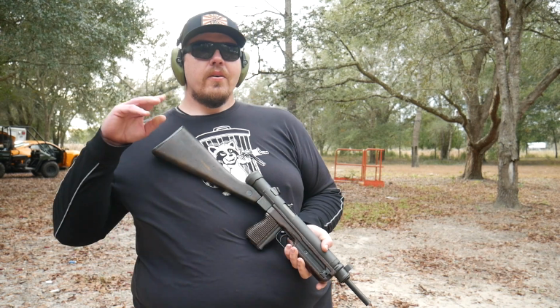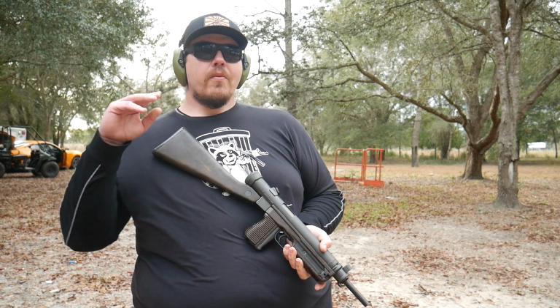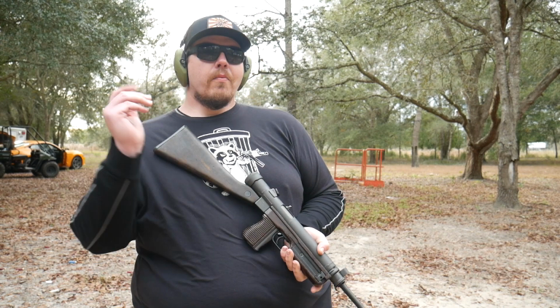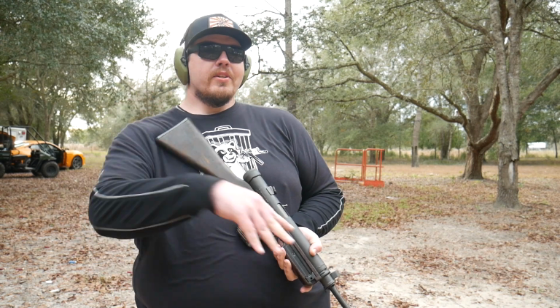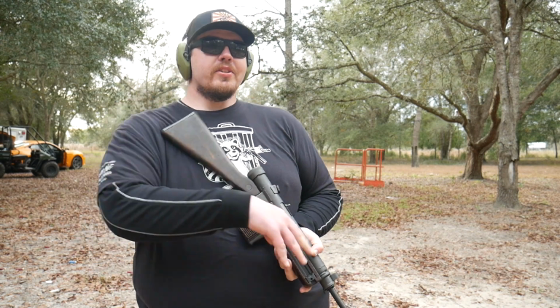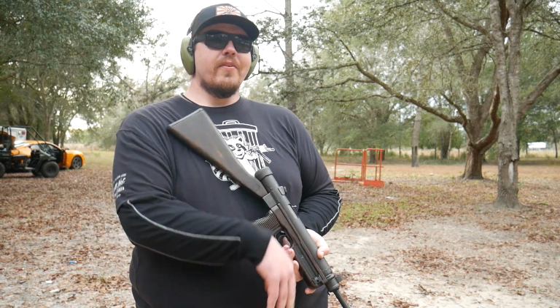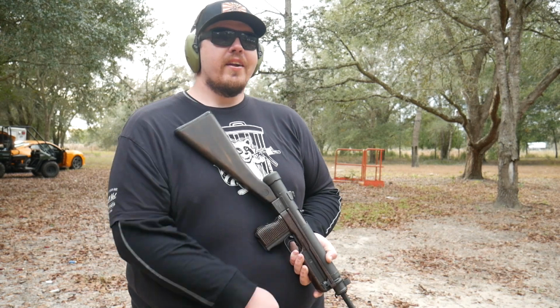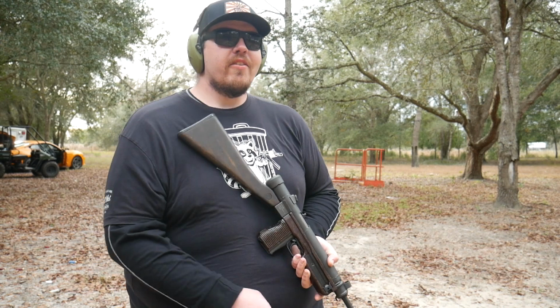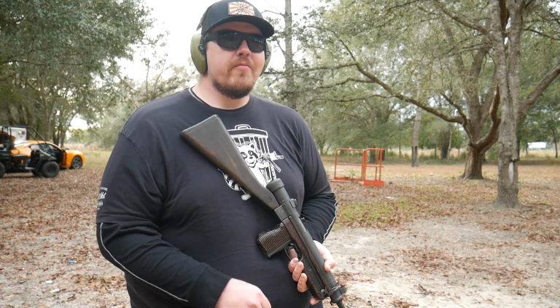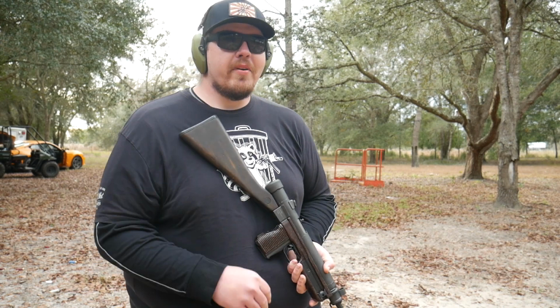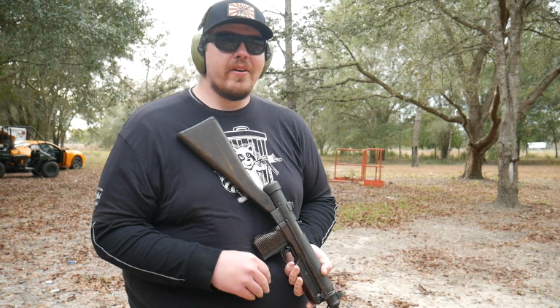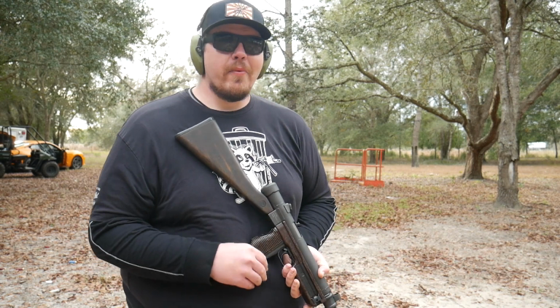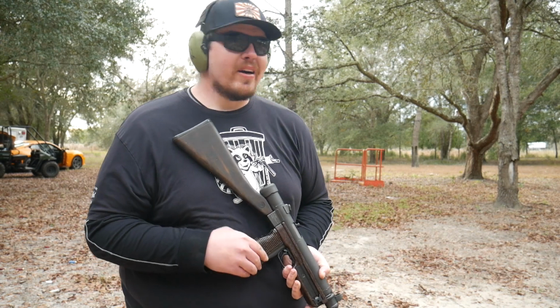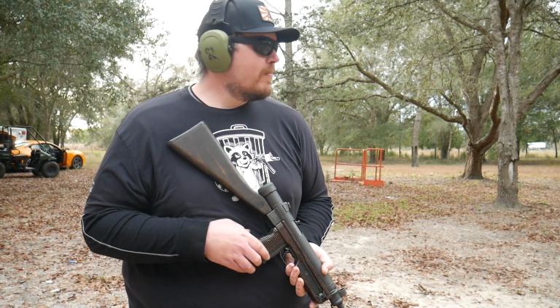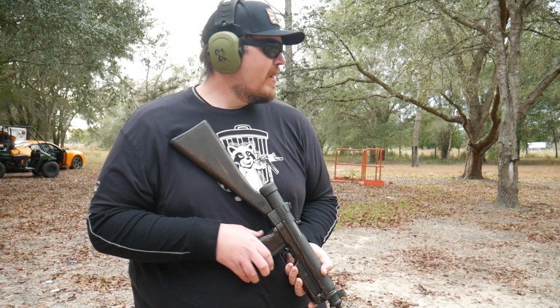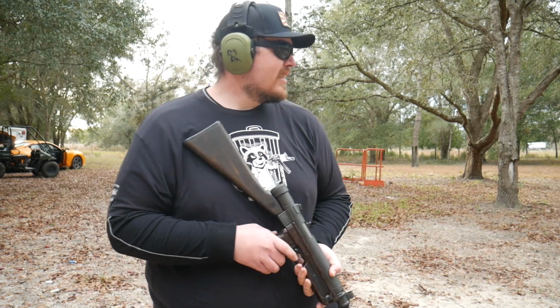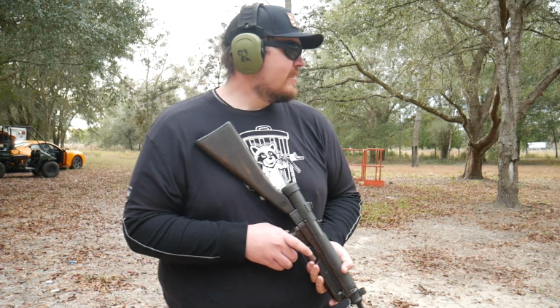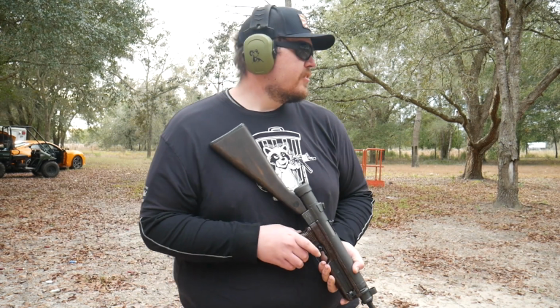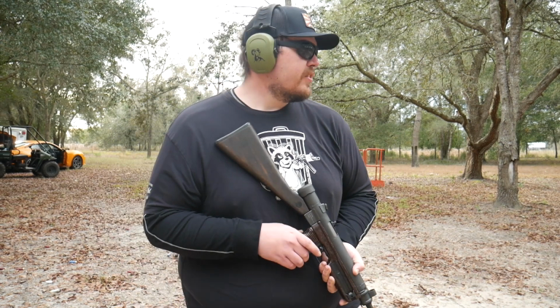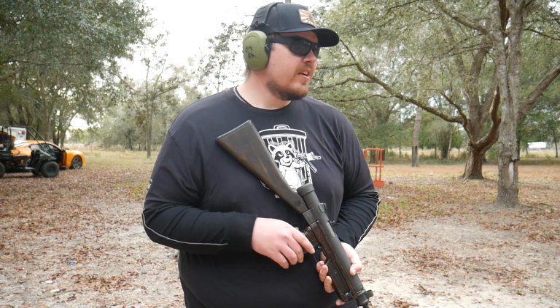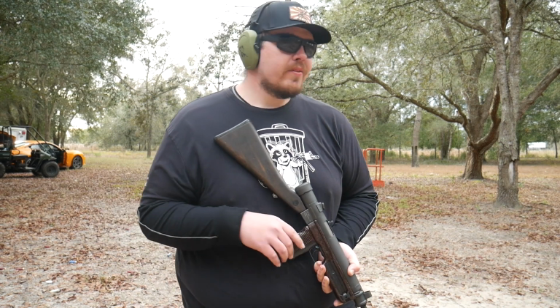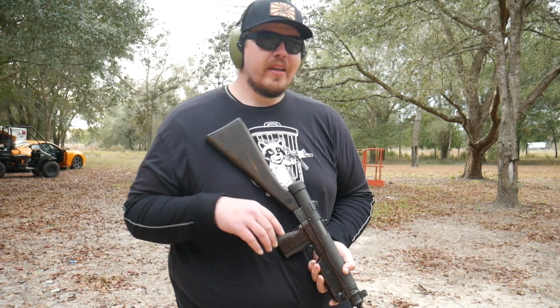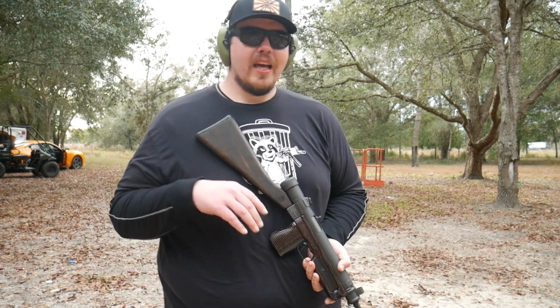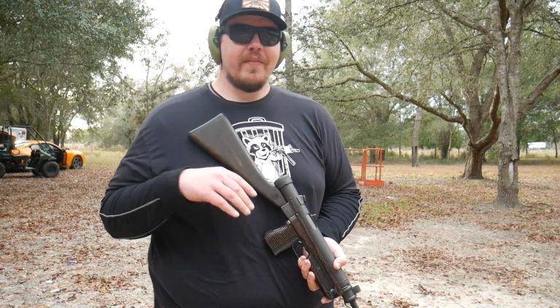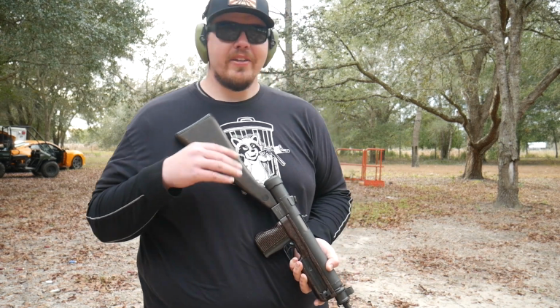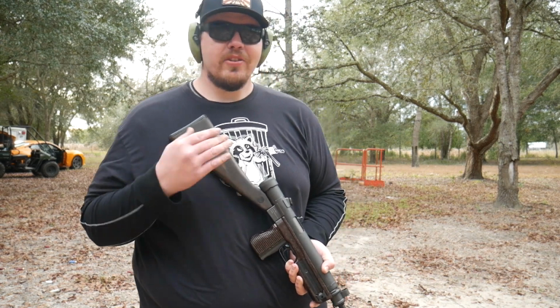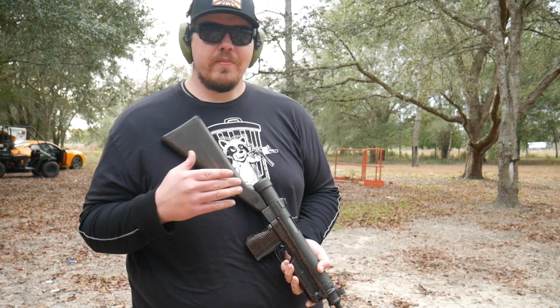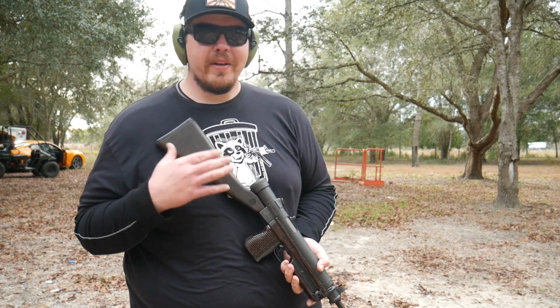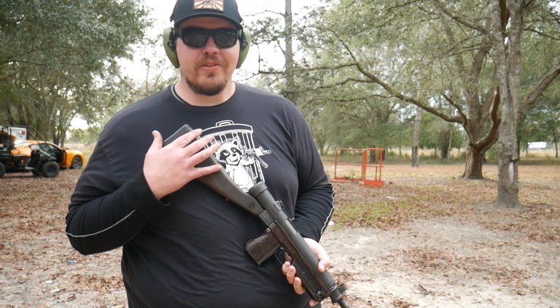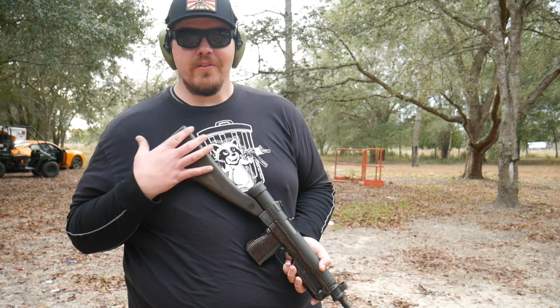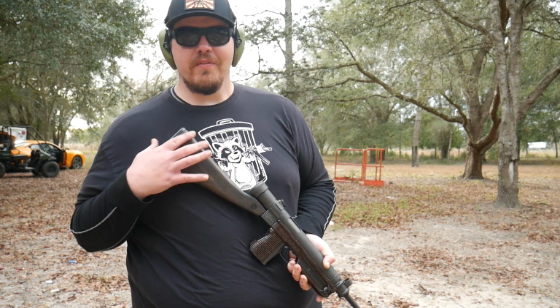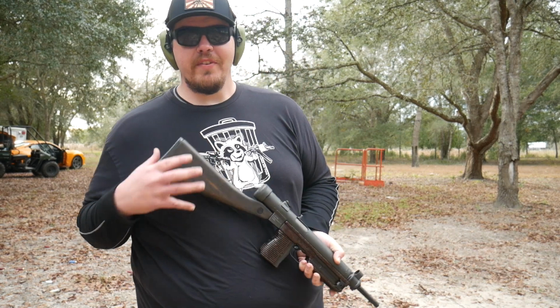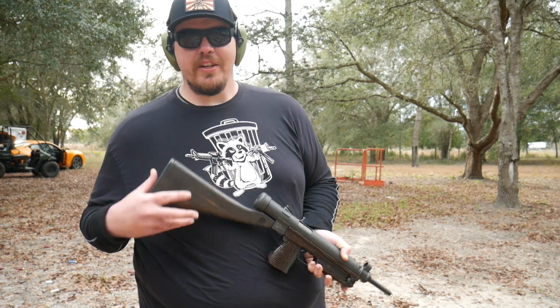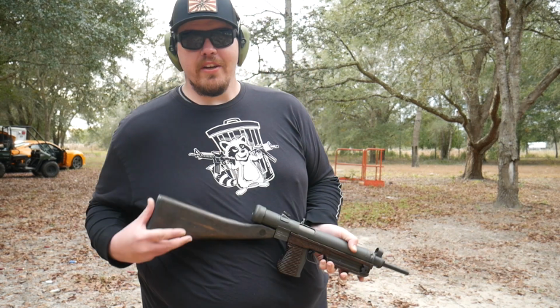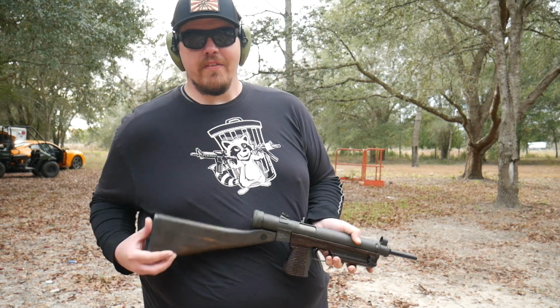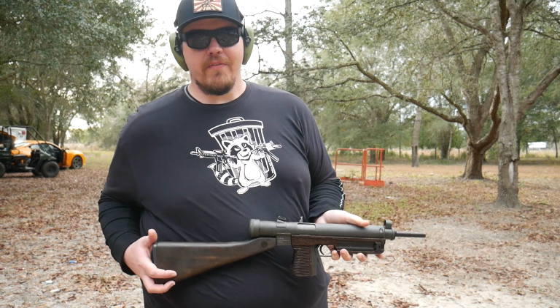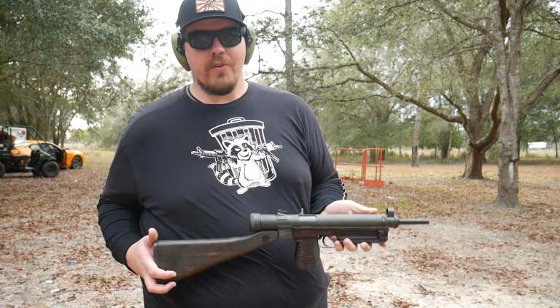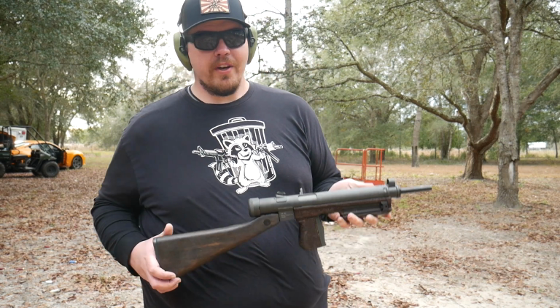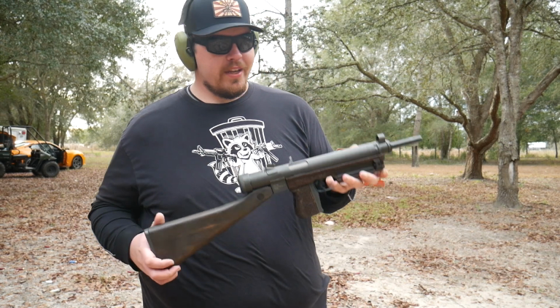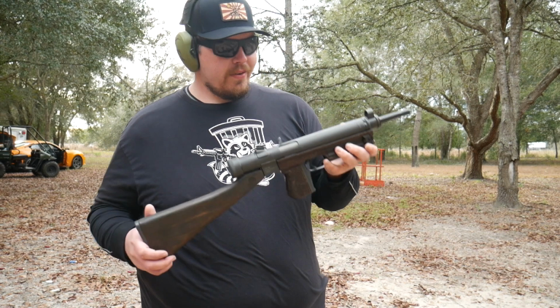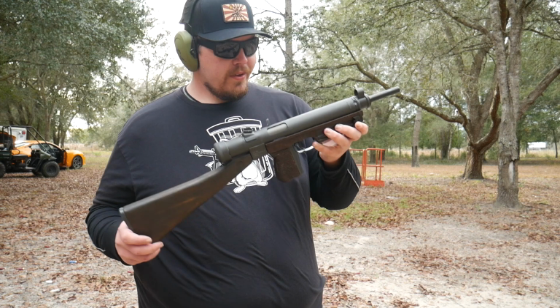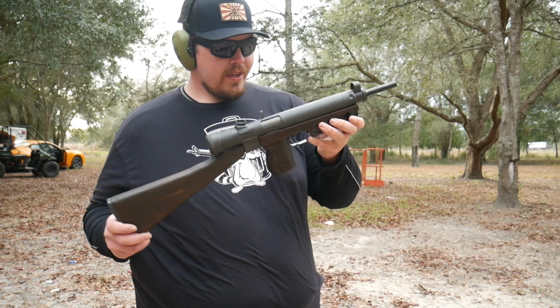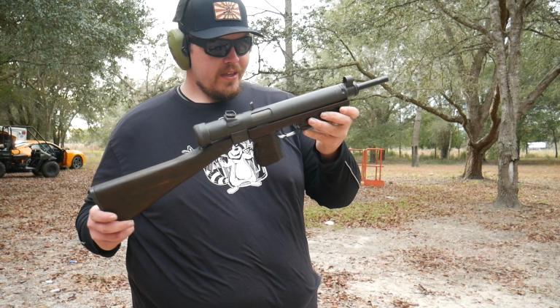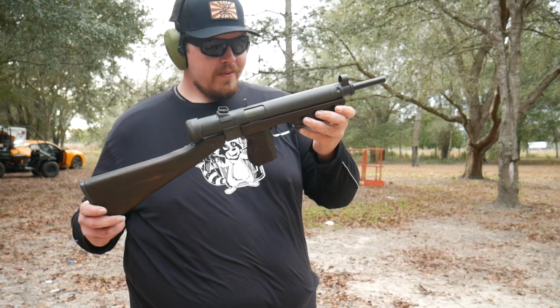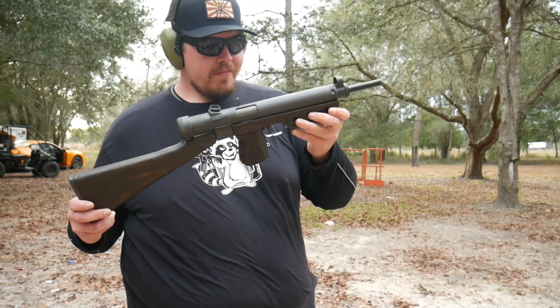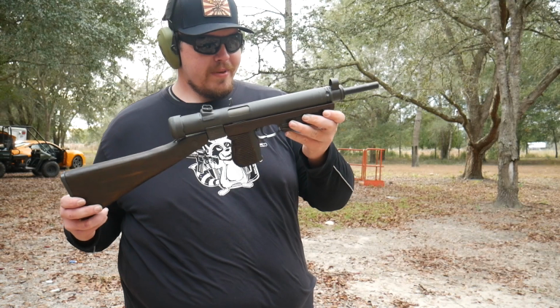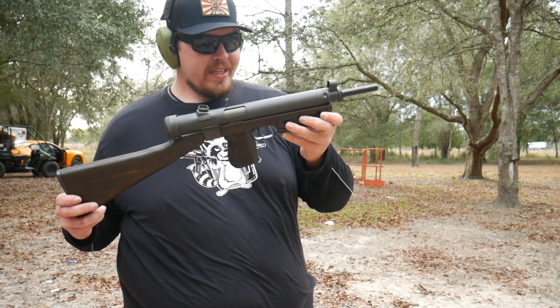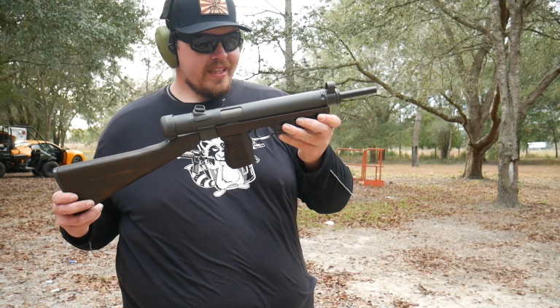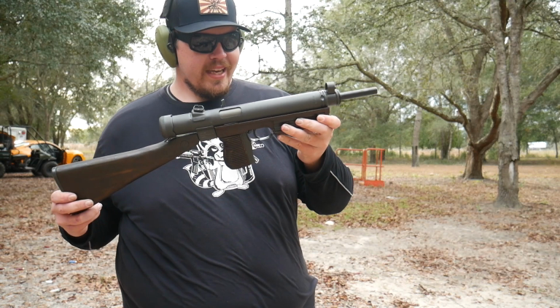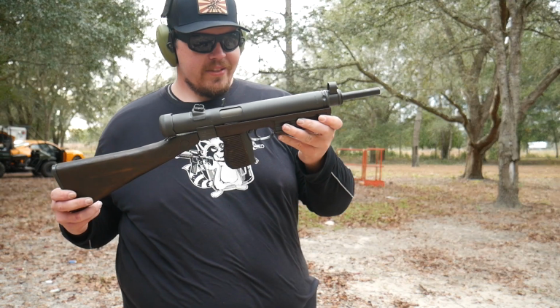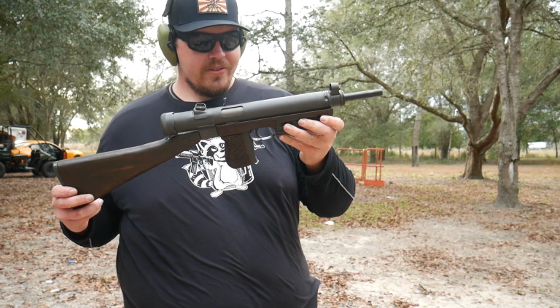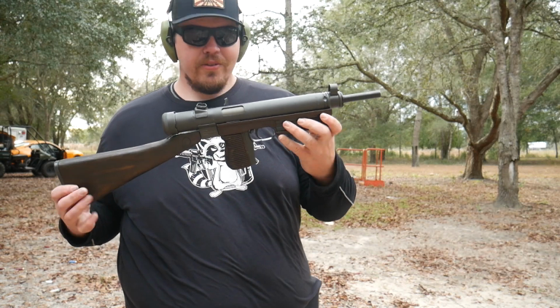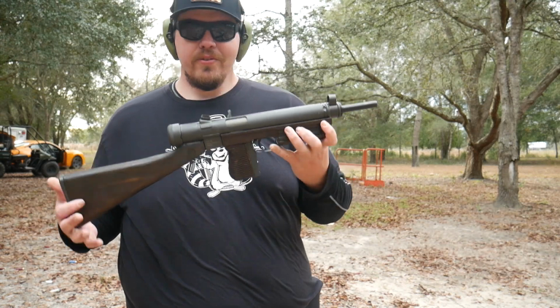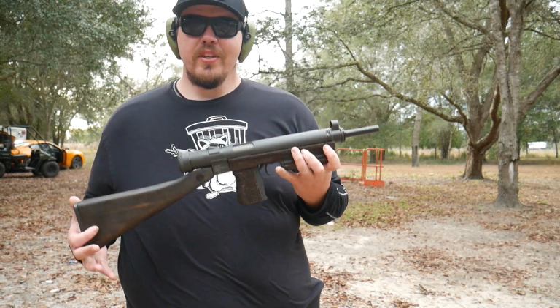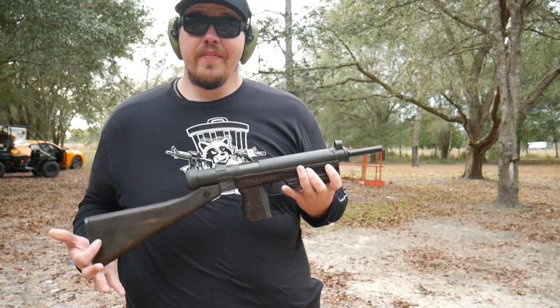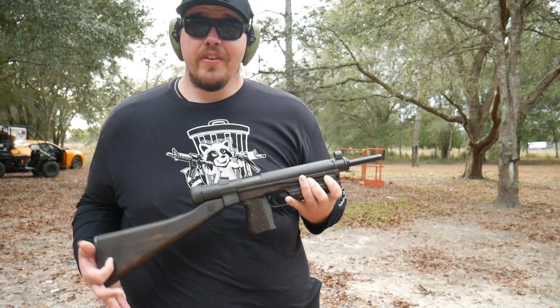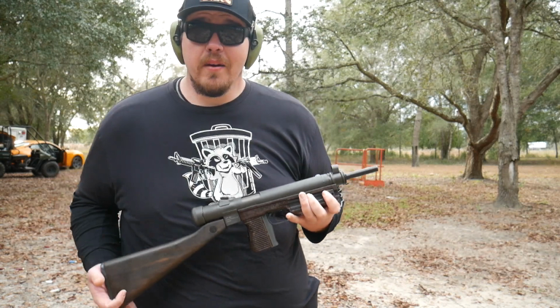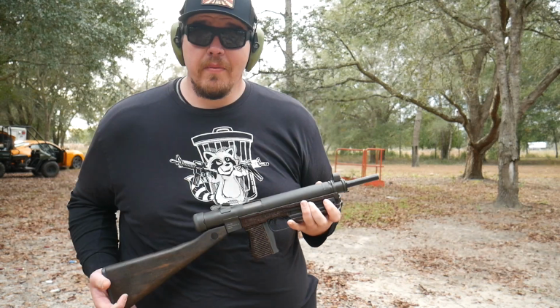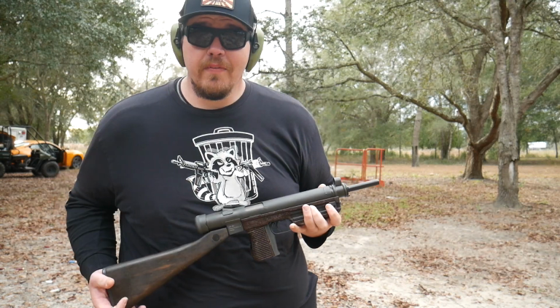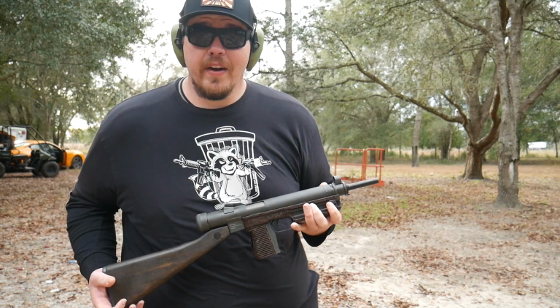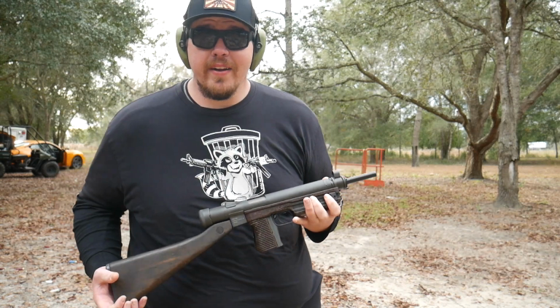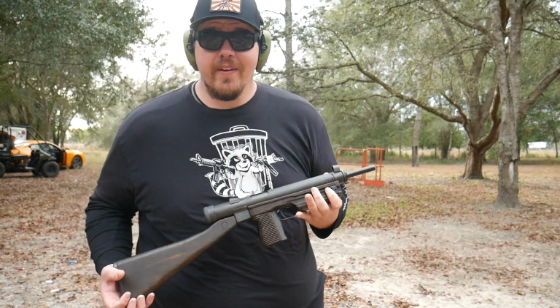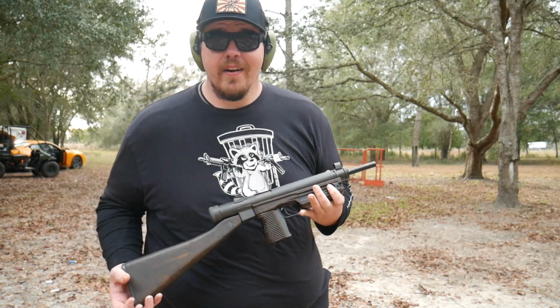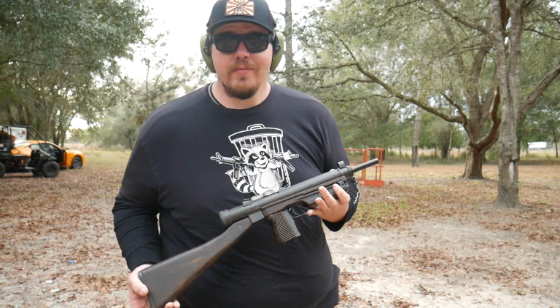What's going on everybody? Welcome back to the channel. We have a special video for you. Big thanks to Safety Harper Firearms.